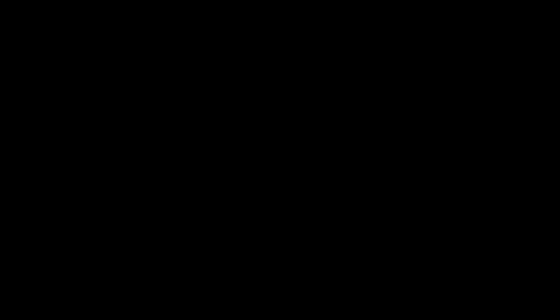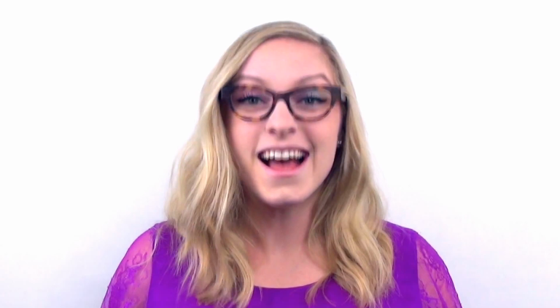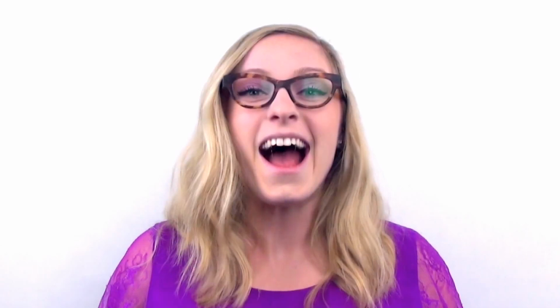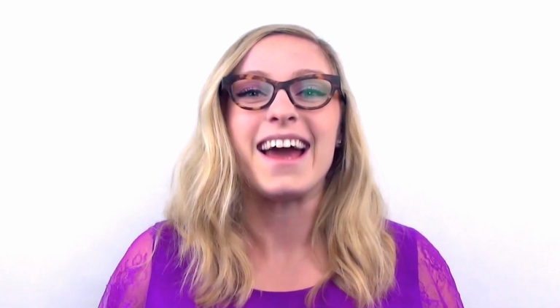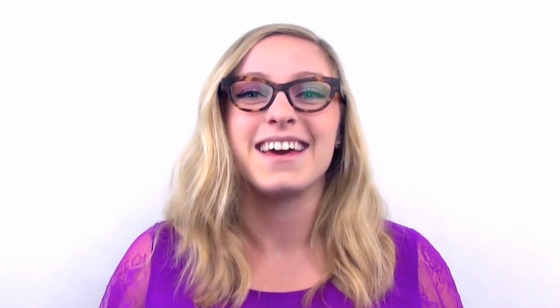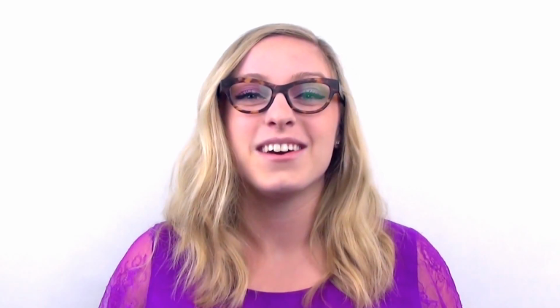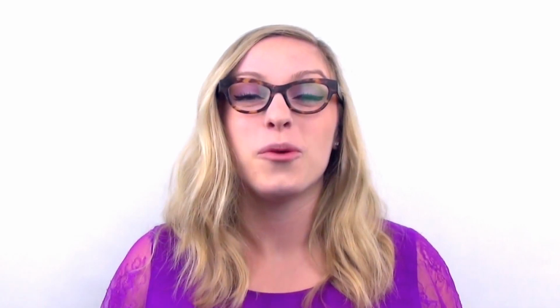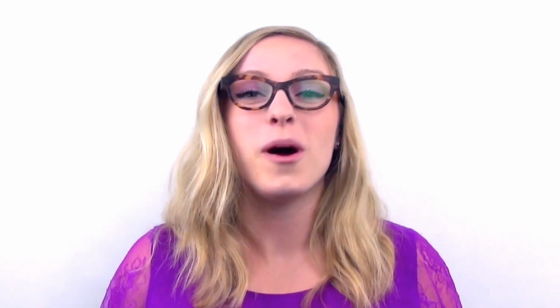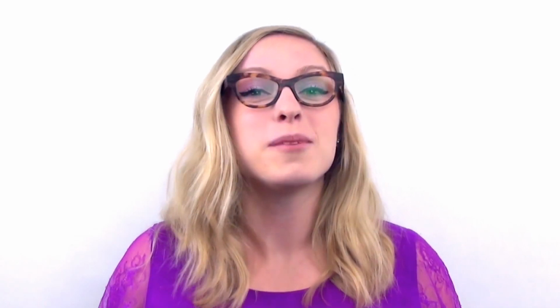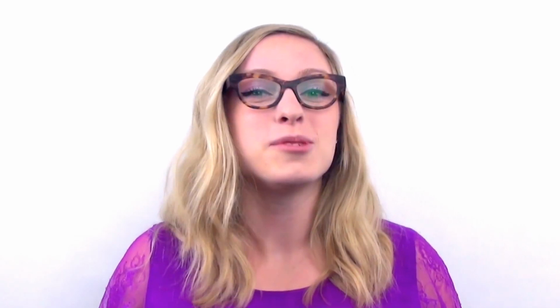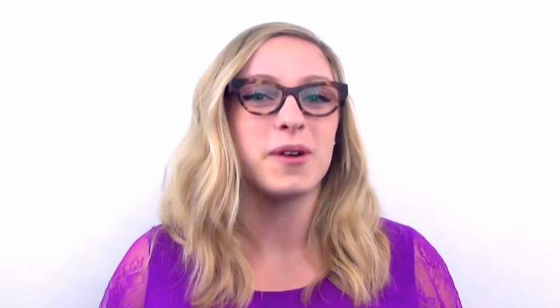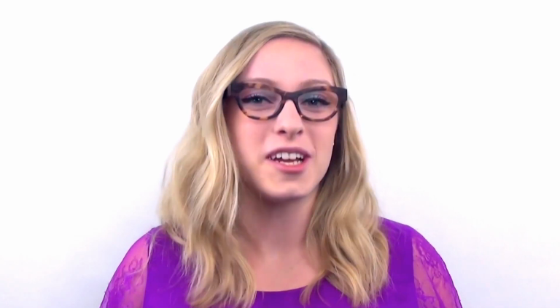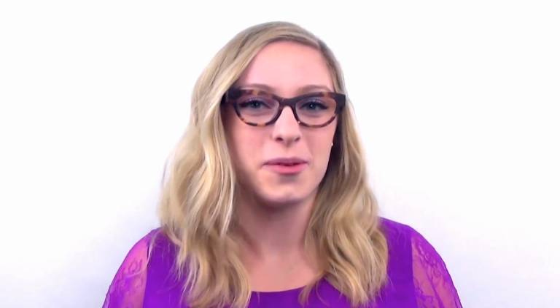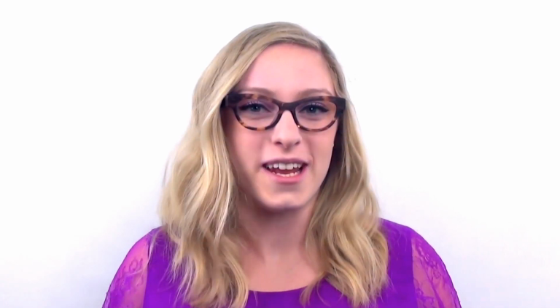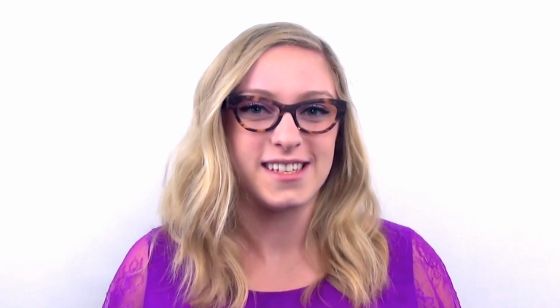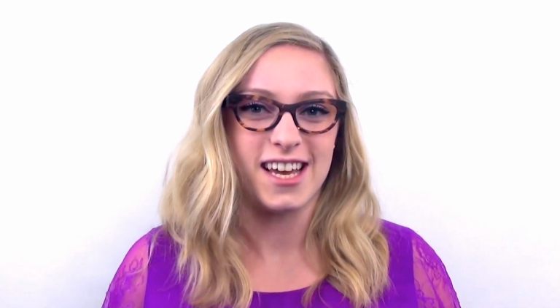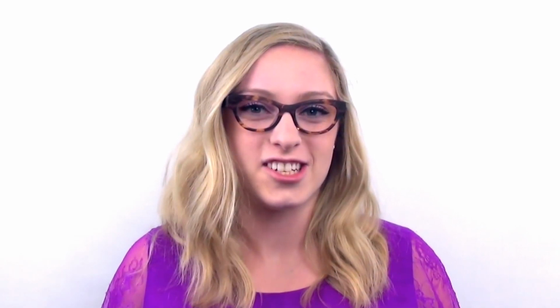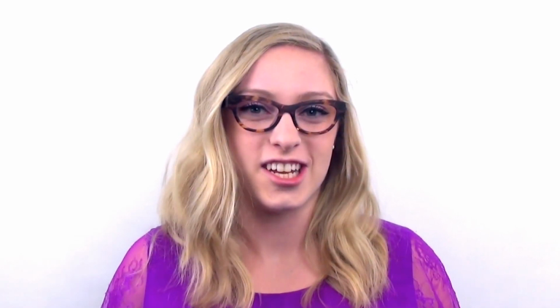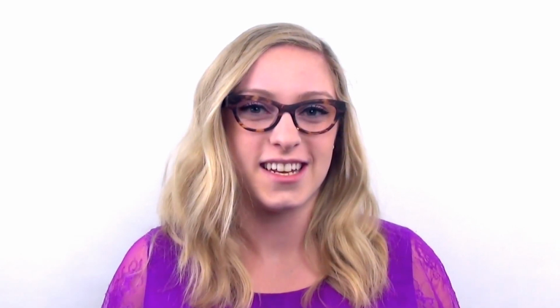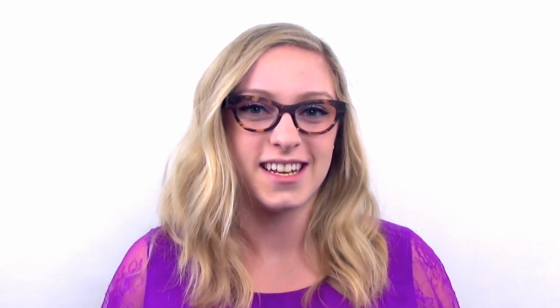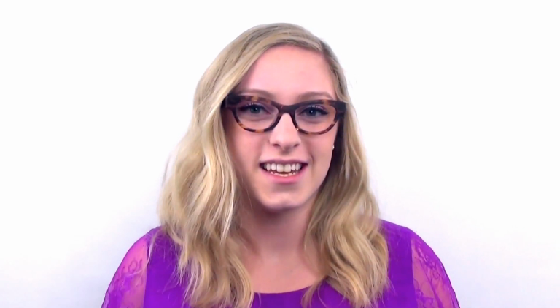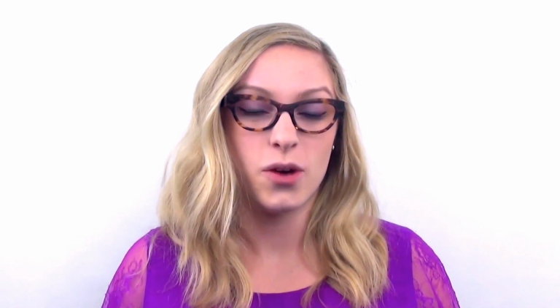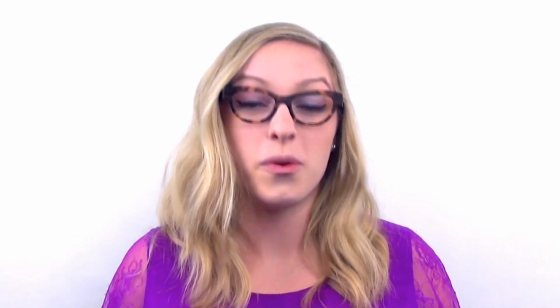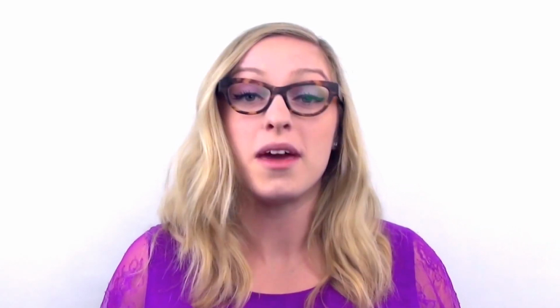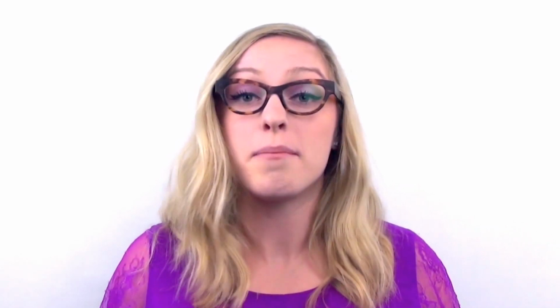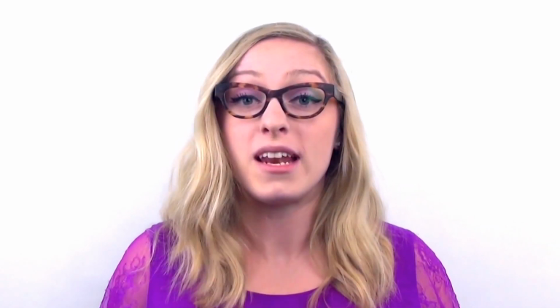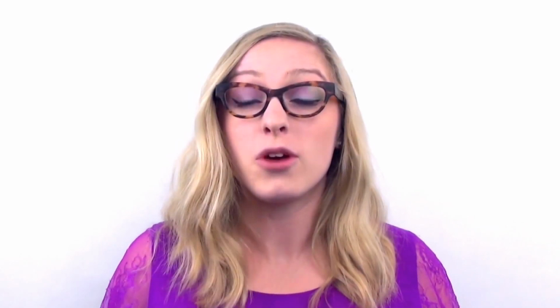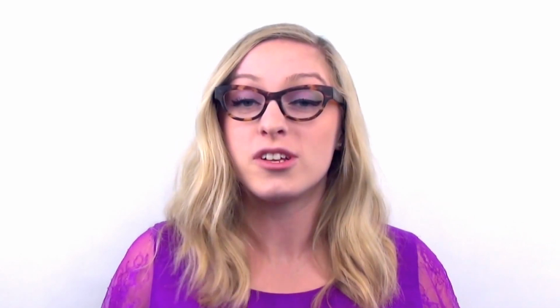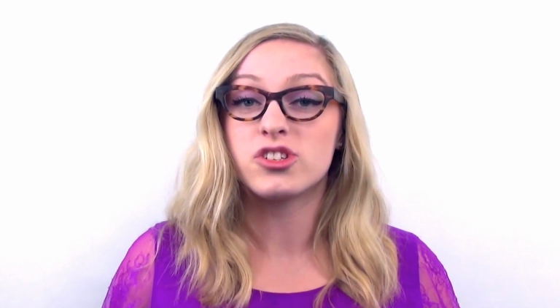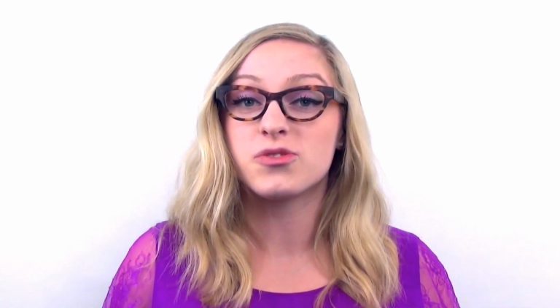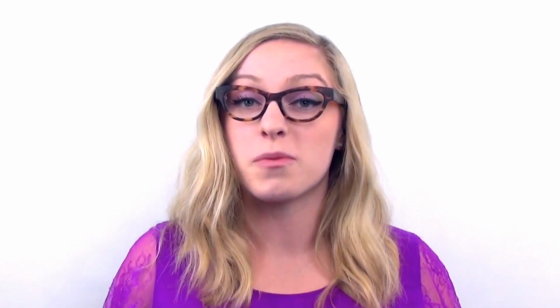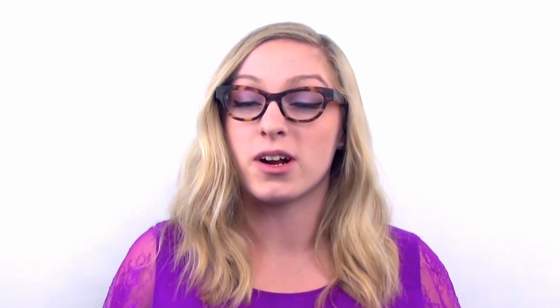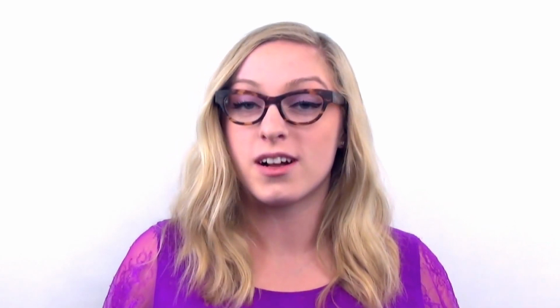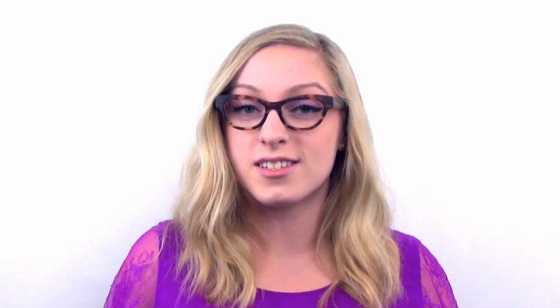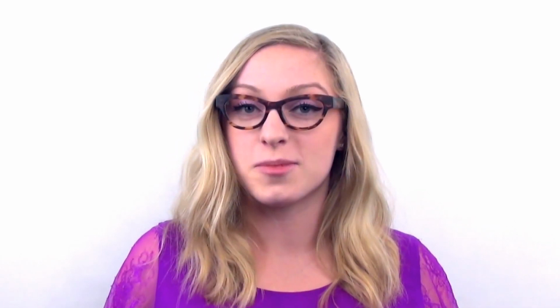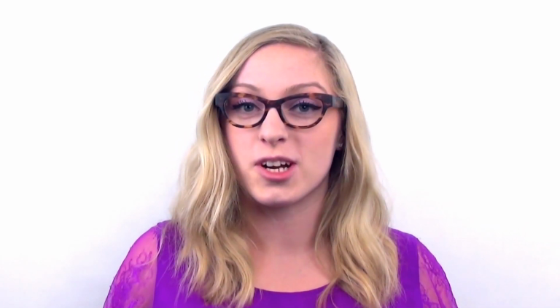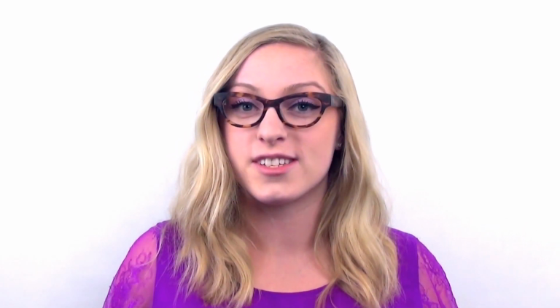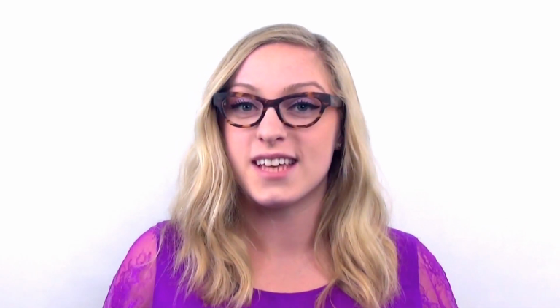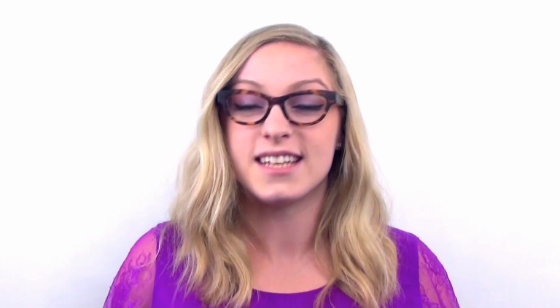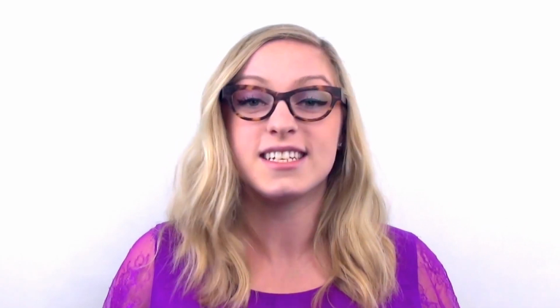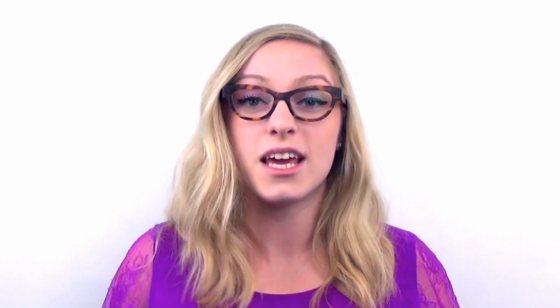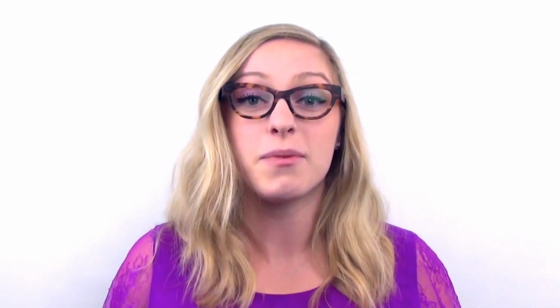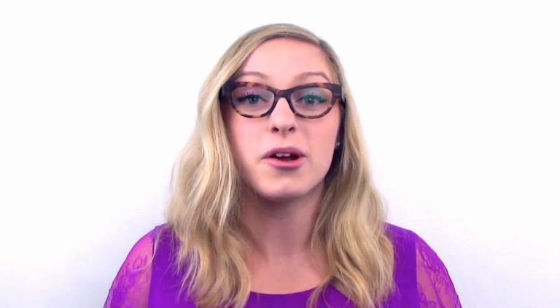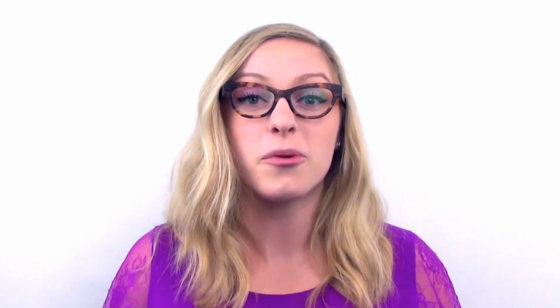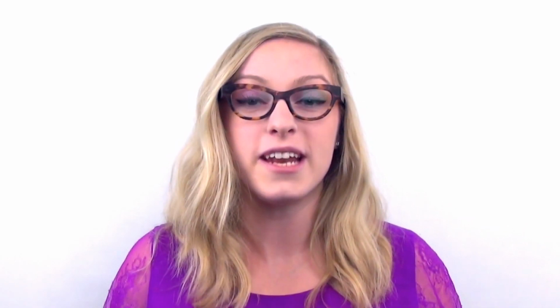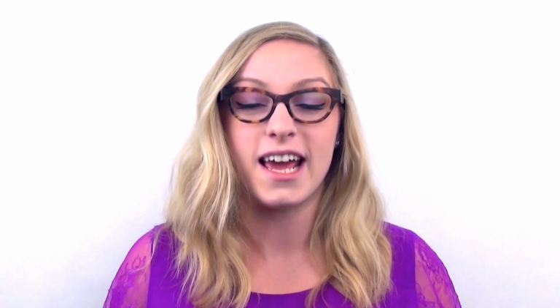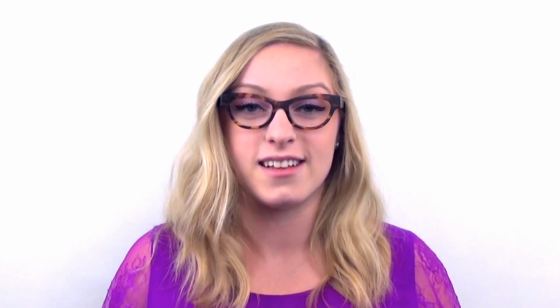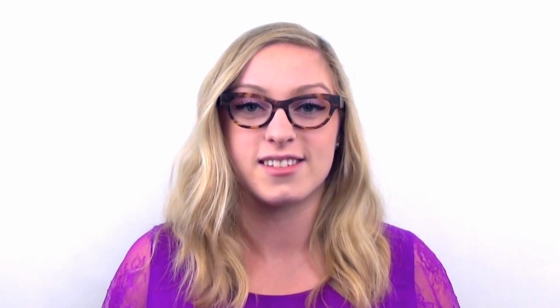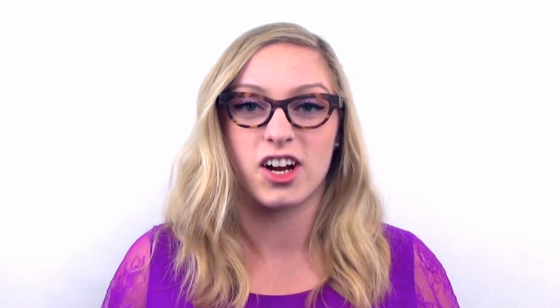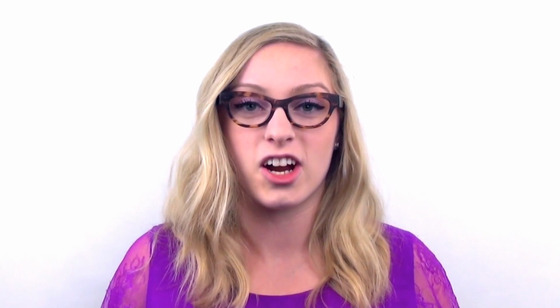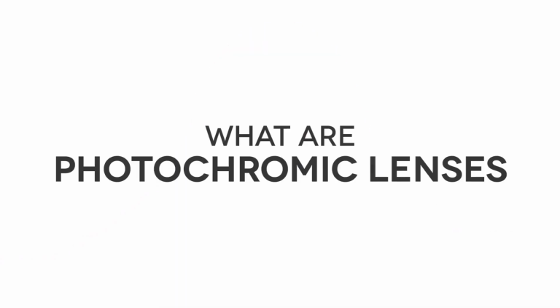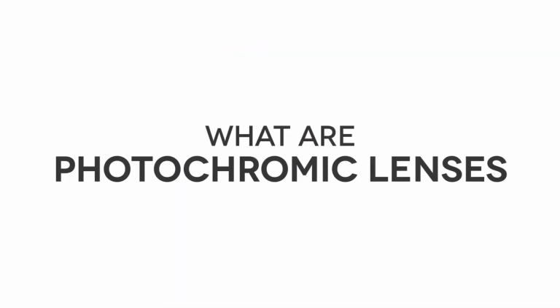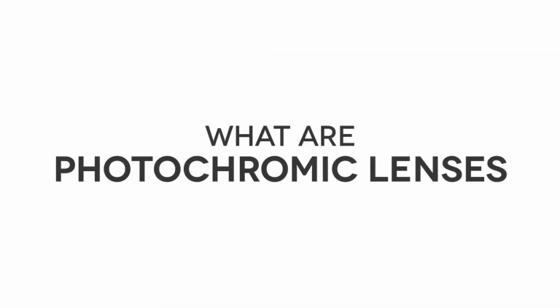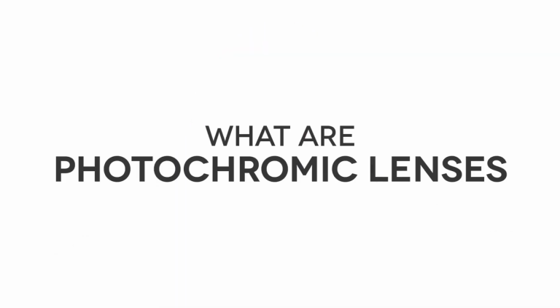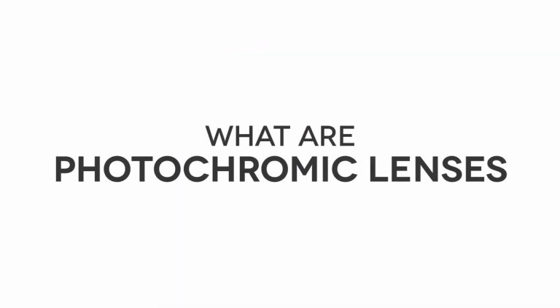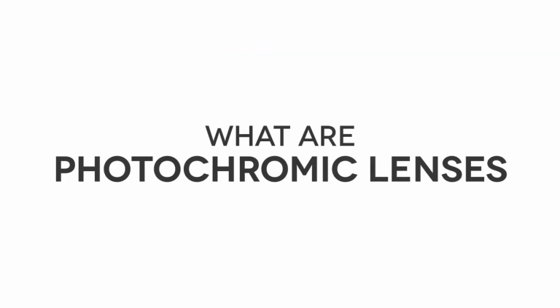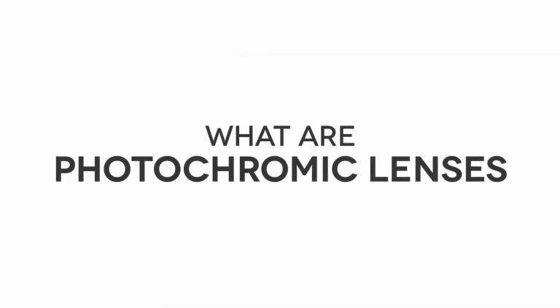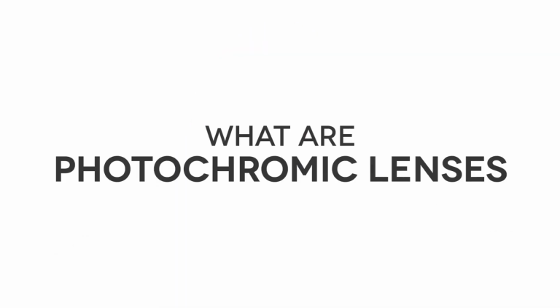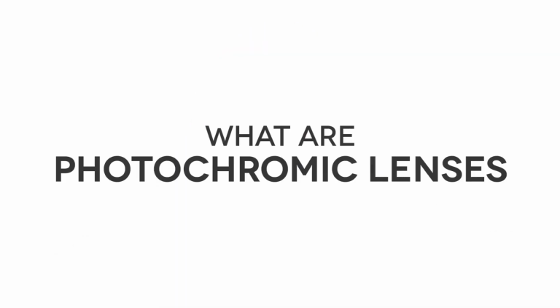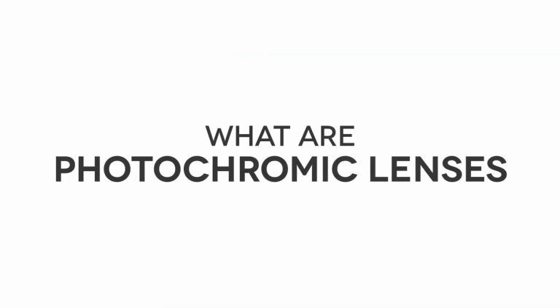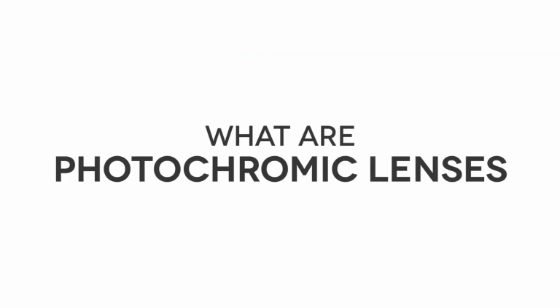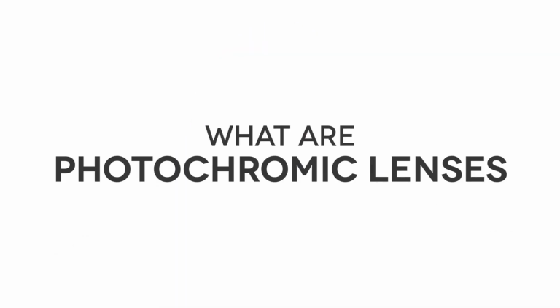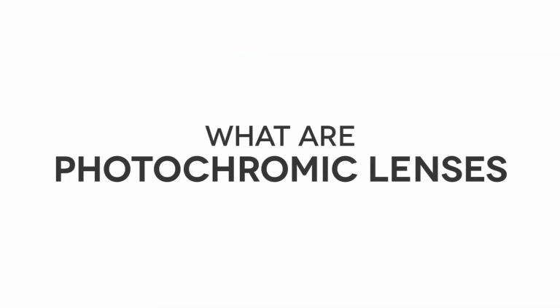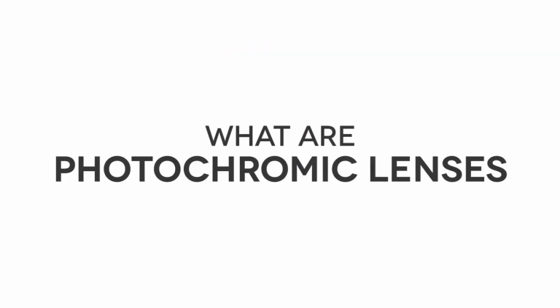Hi, welcome to our Q&A session. We get many questions from our customers, and today we are going to answer: what are photochromic lenses?